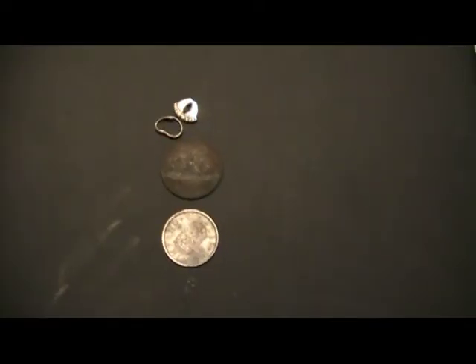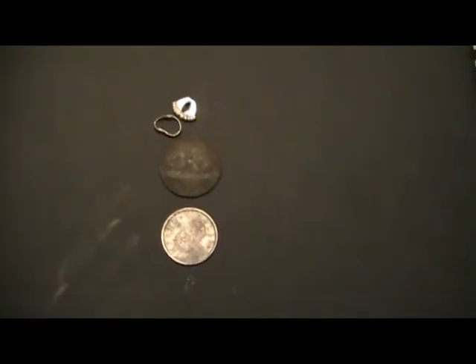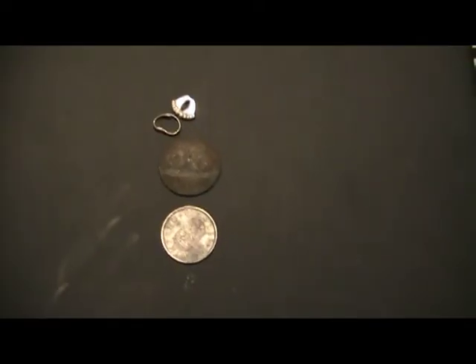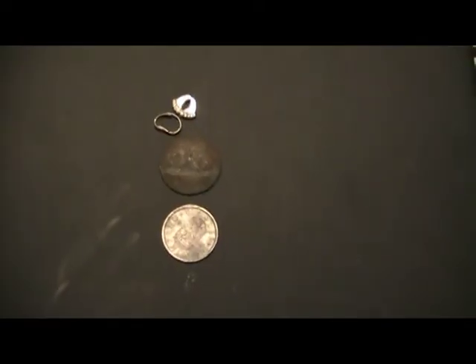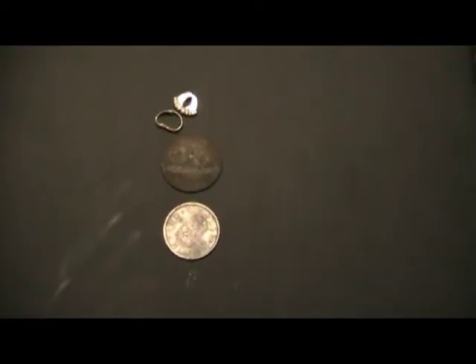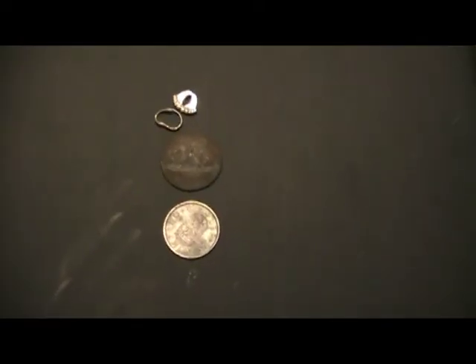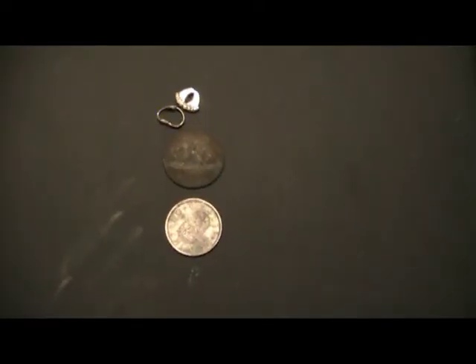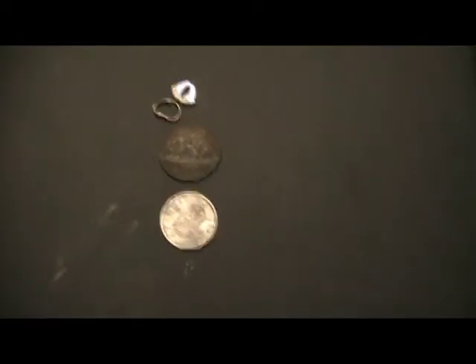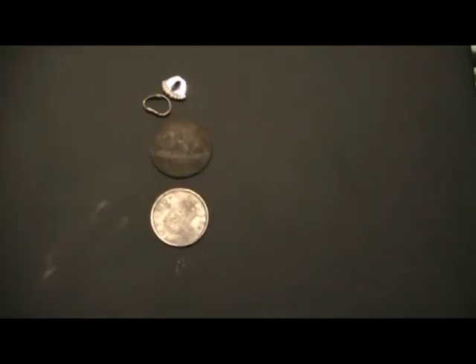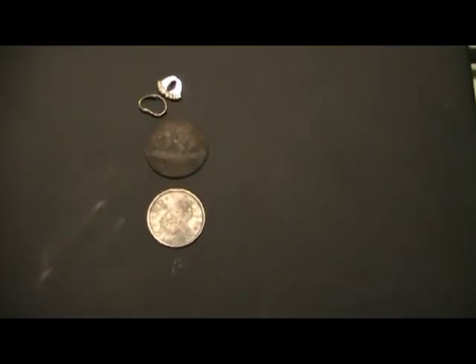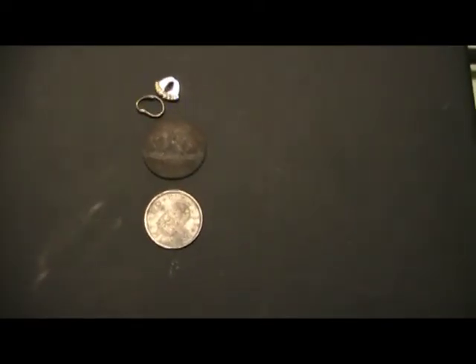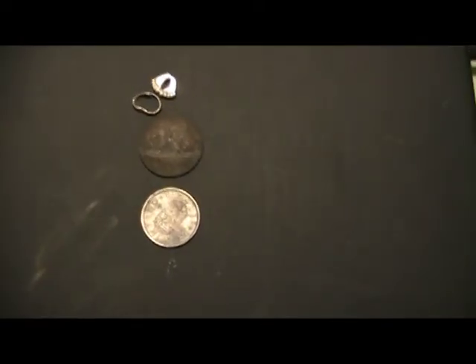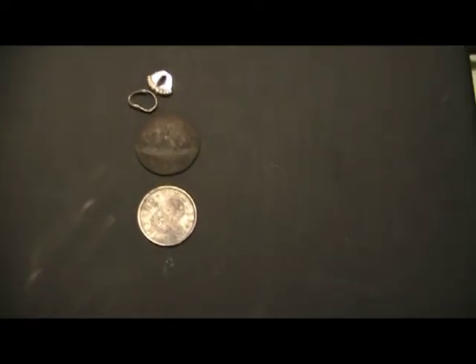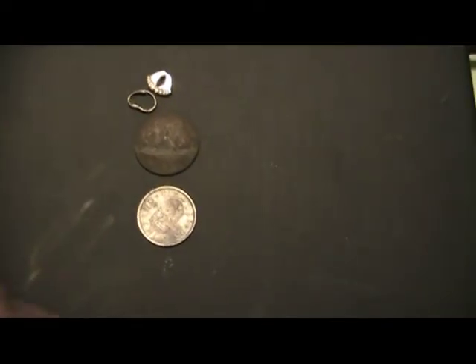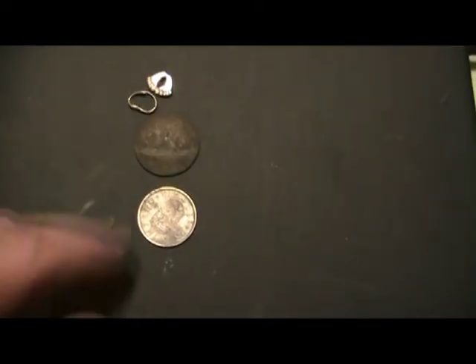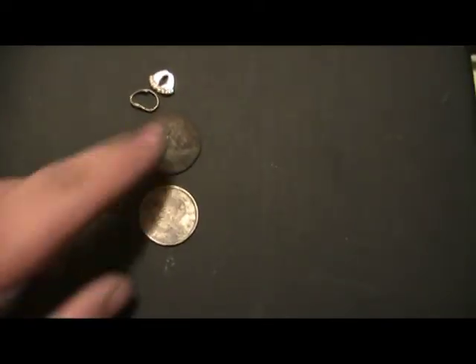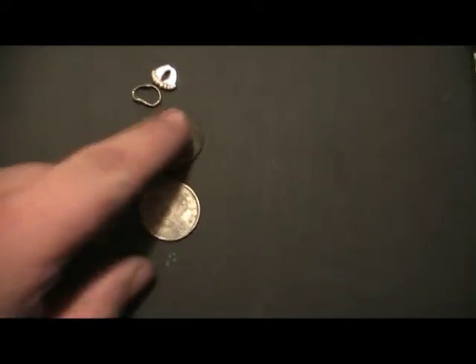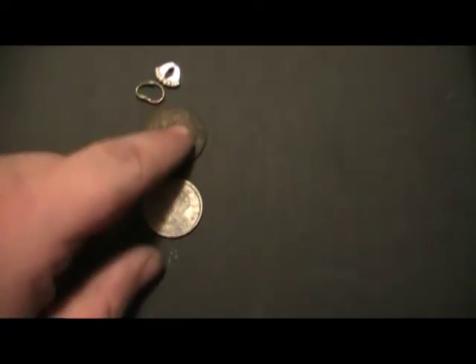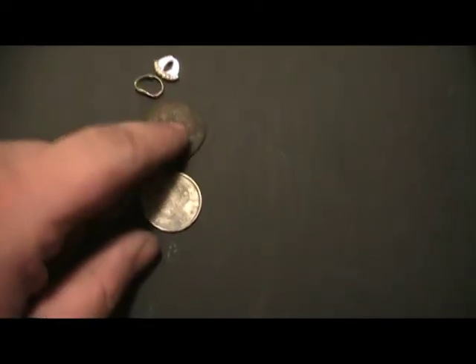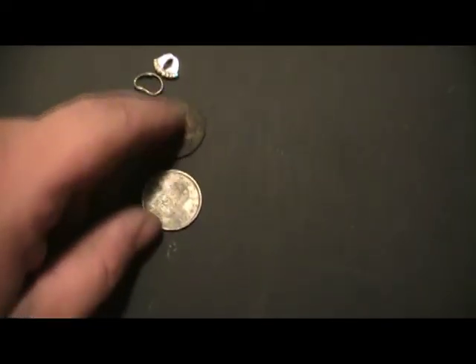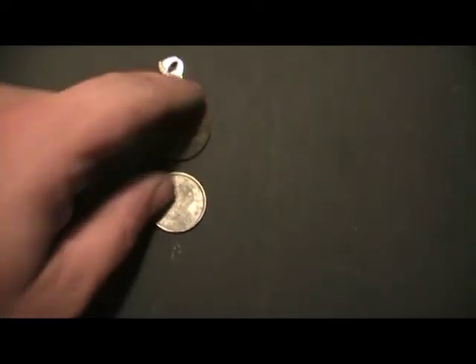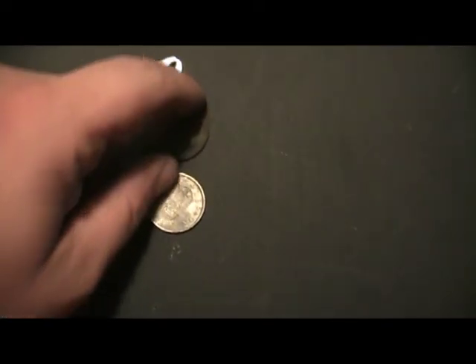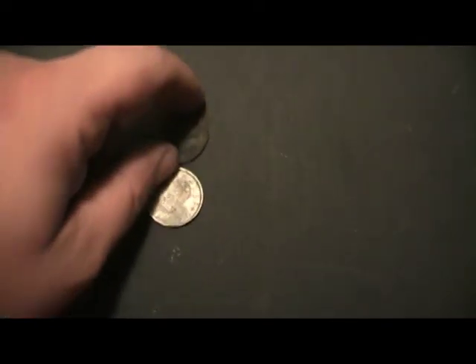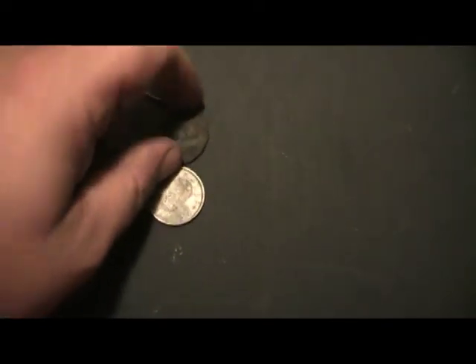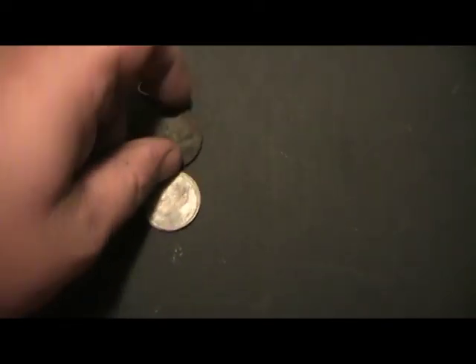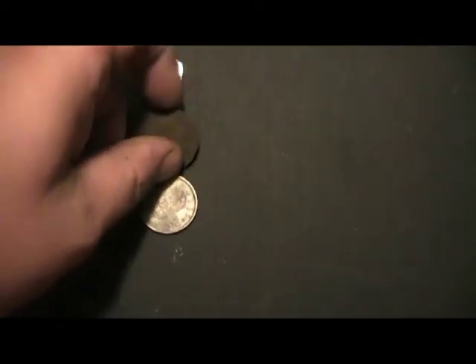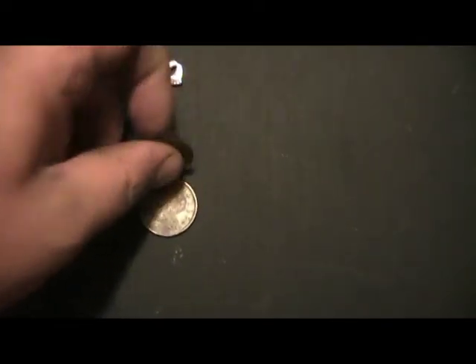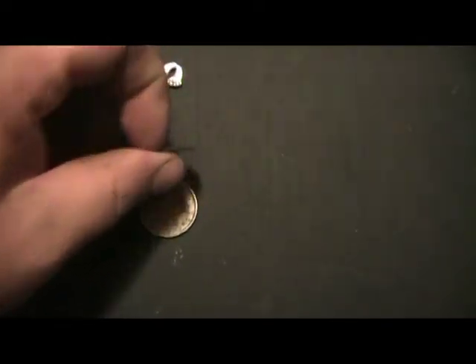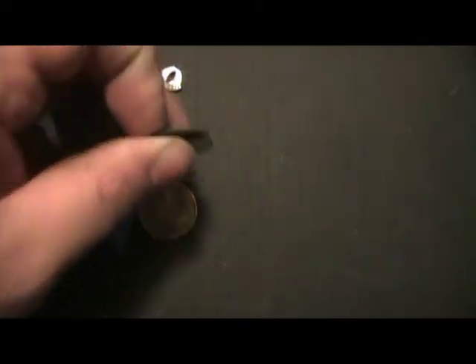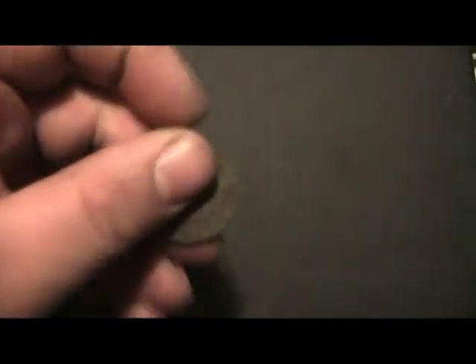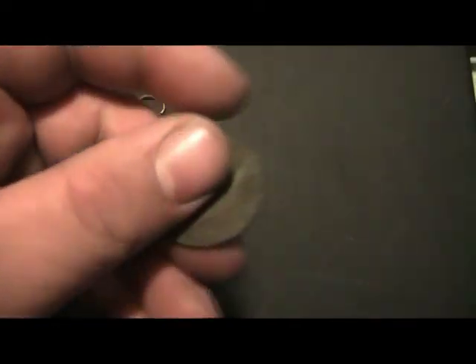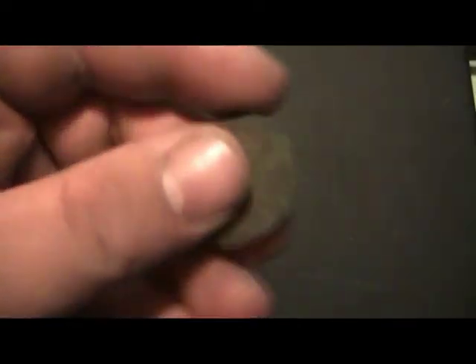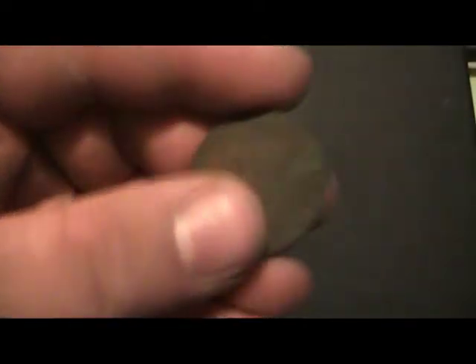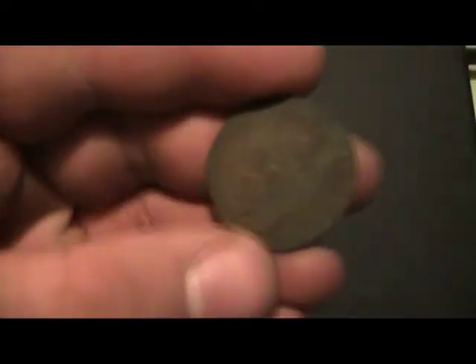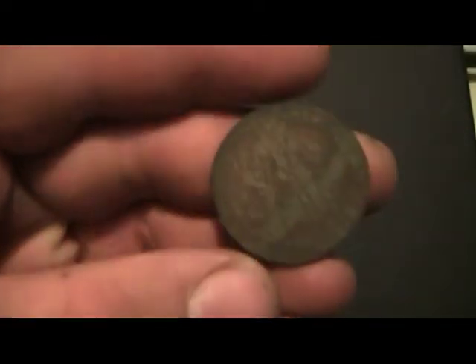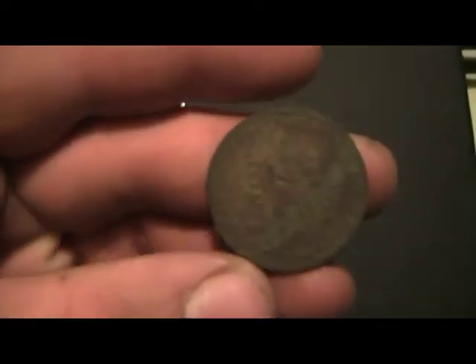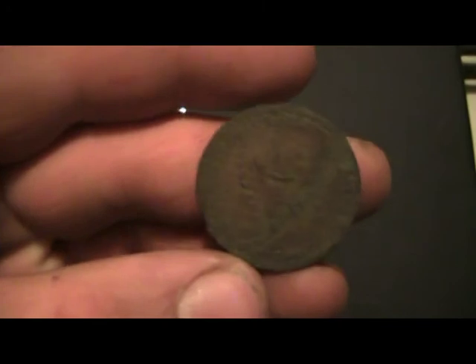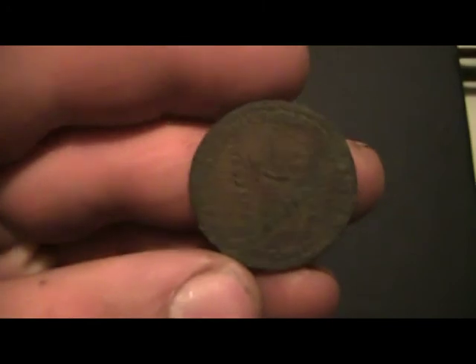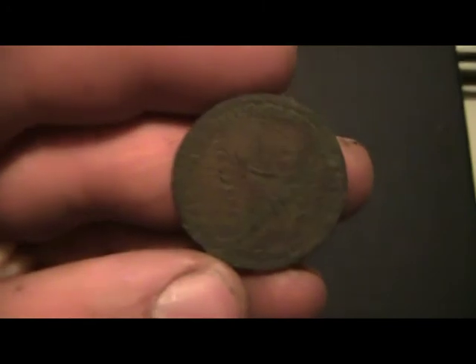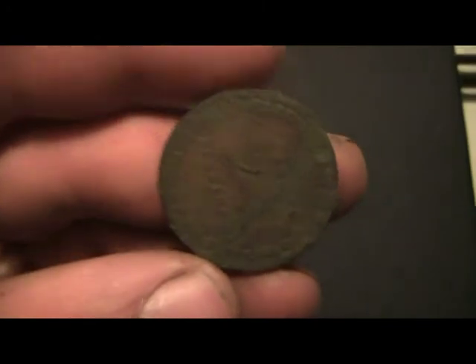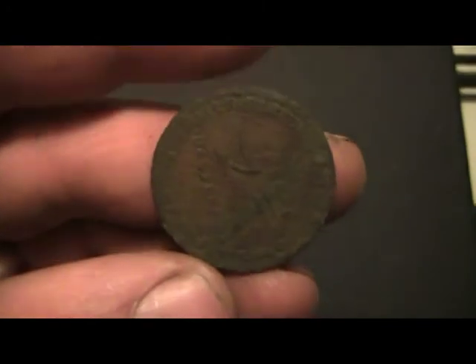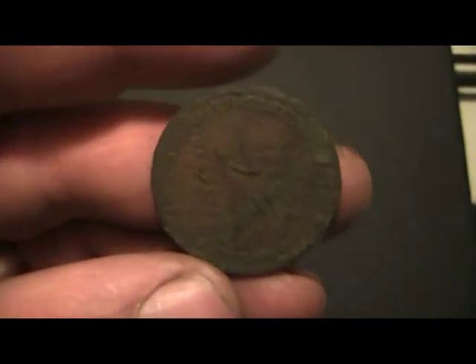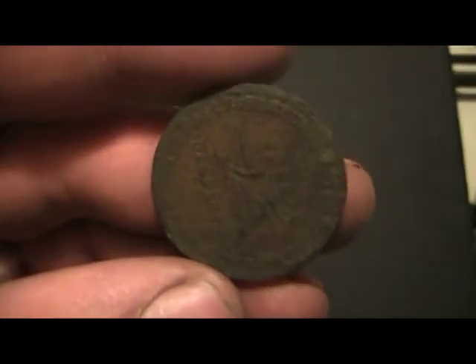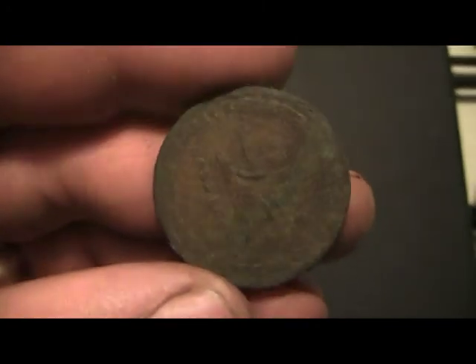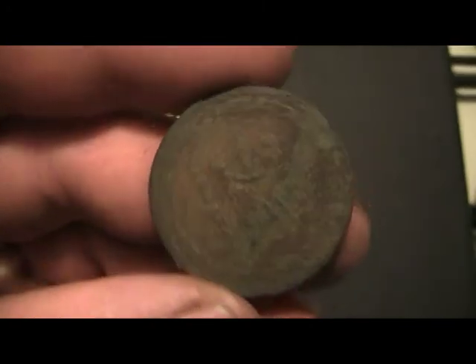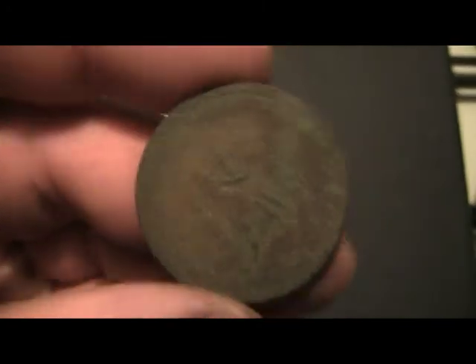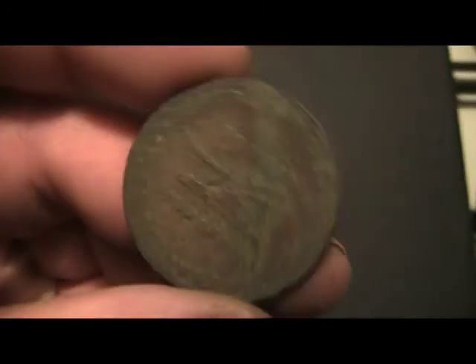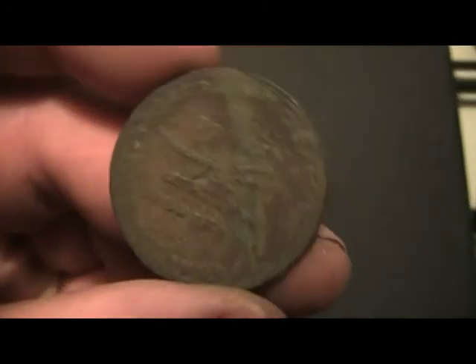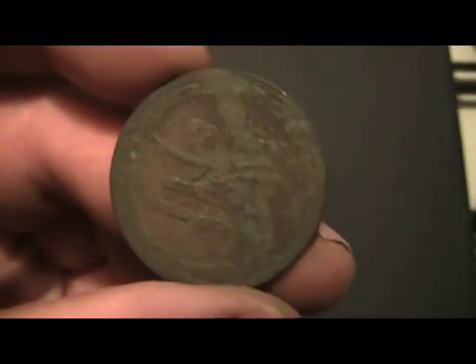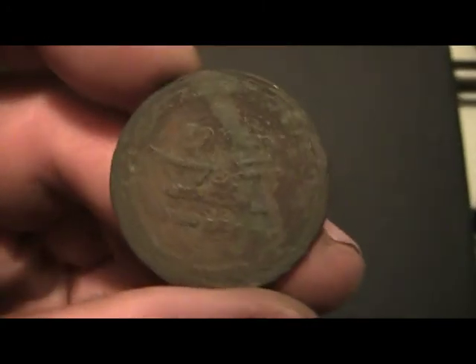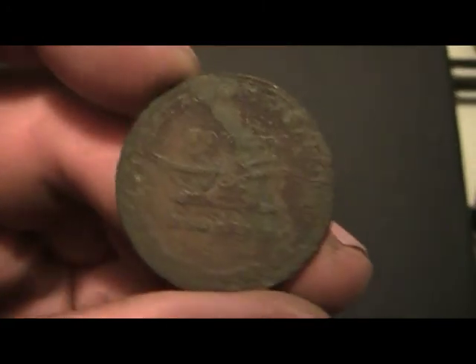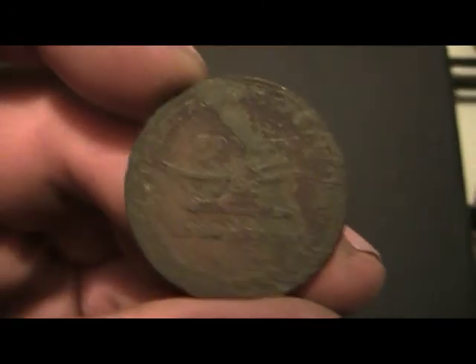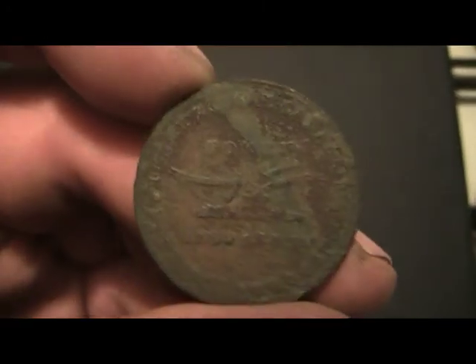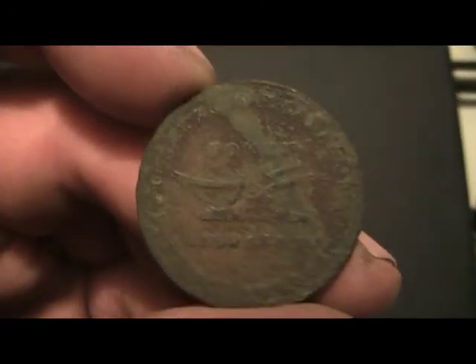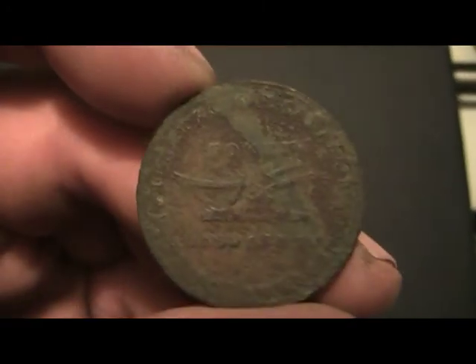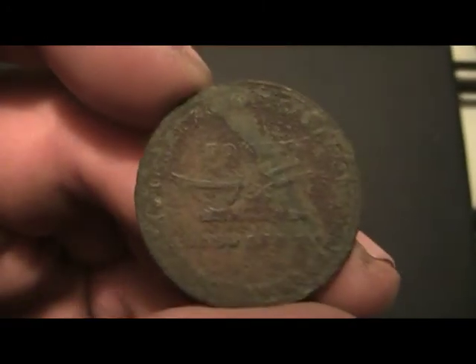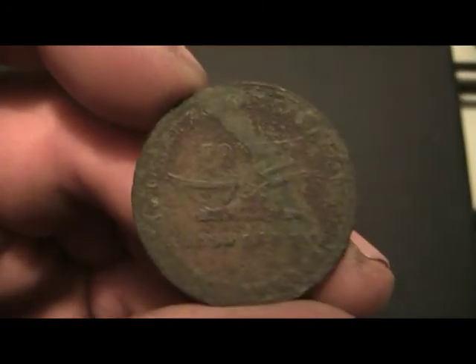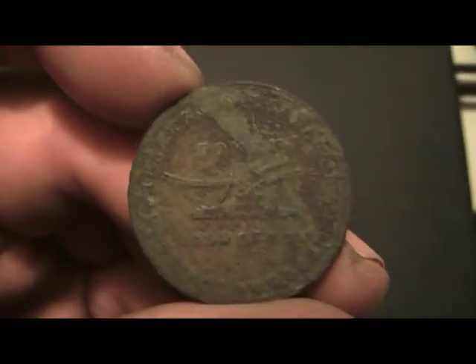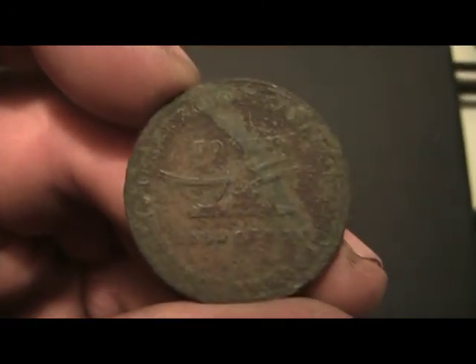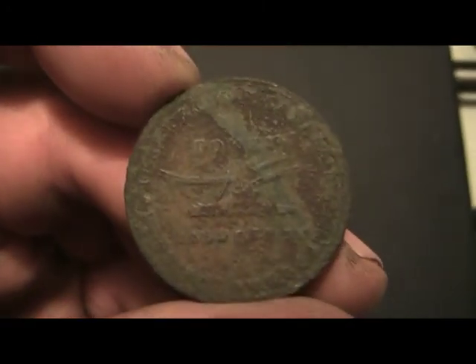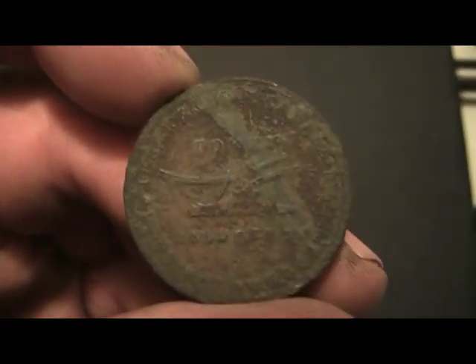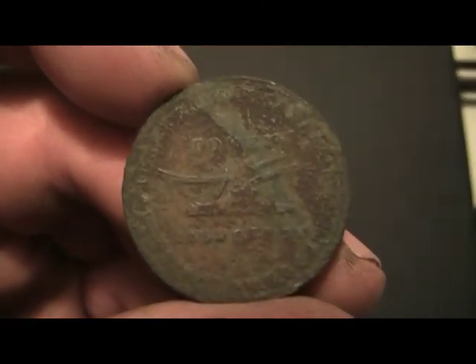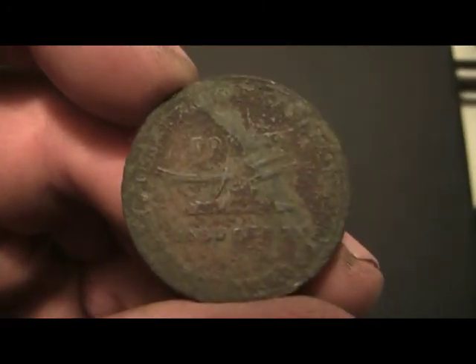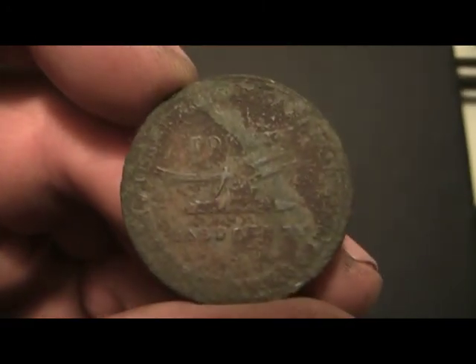I've taken my finds home and cleaned them up. I believe this is a token.